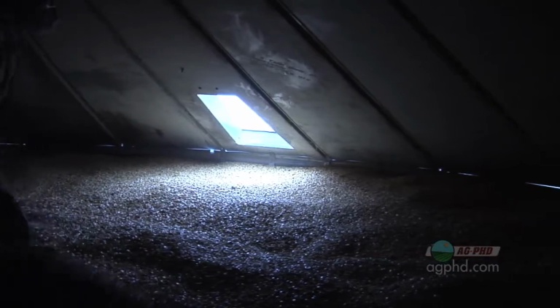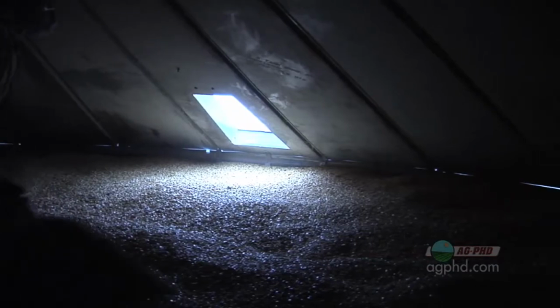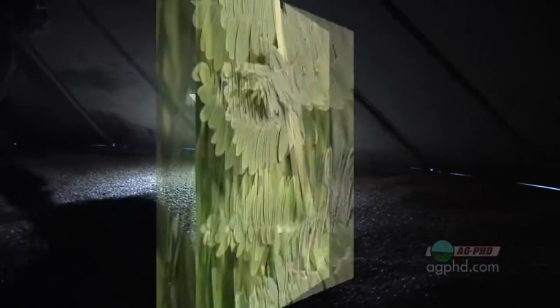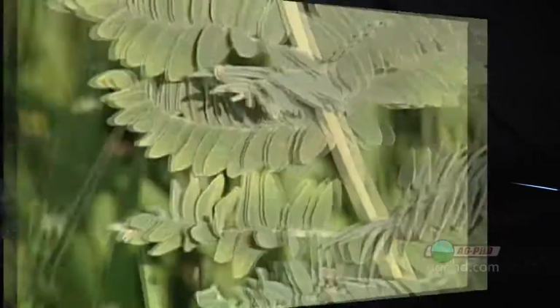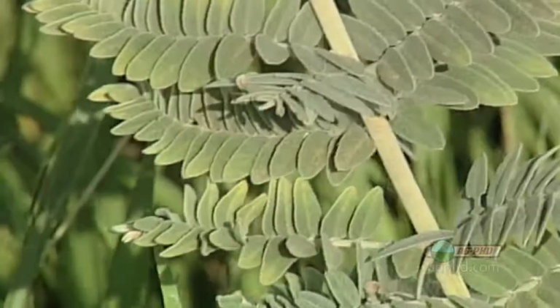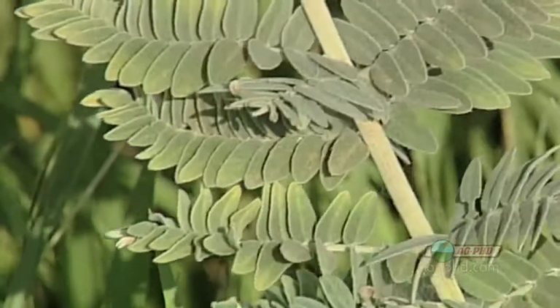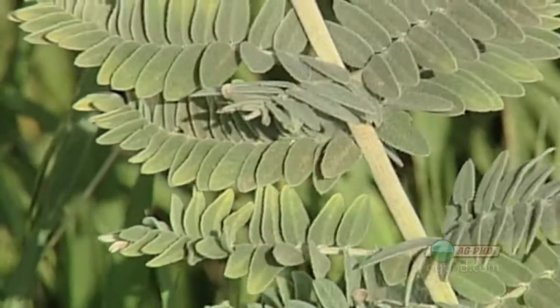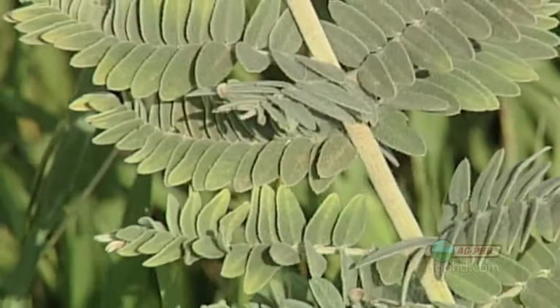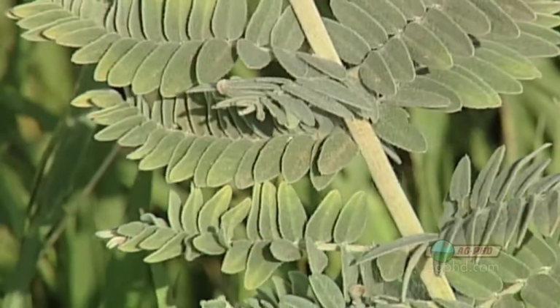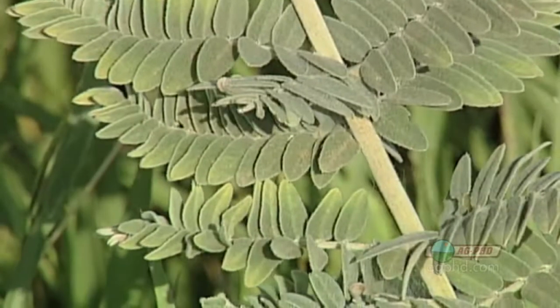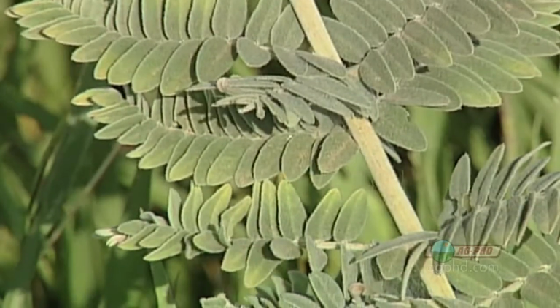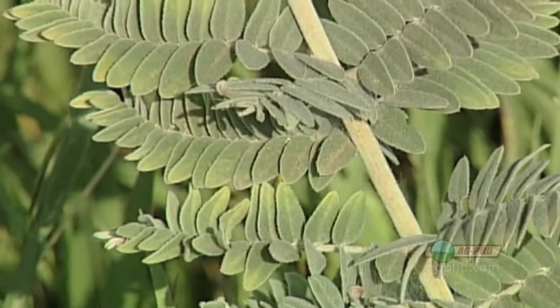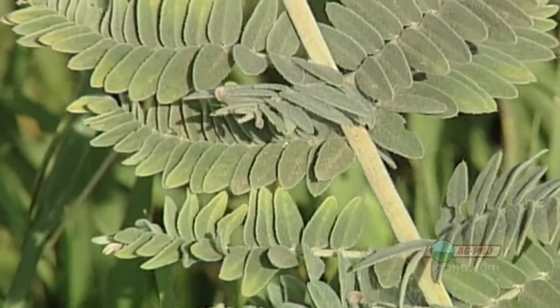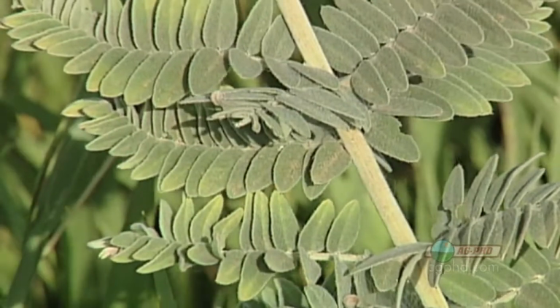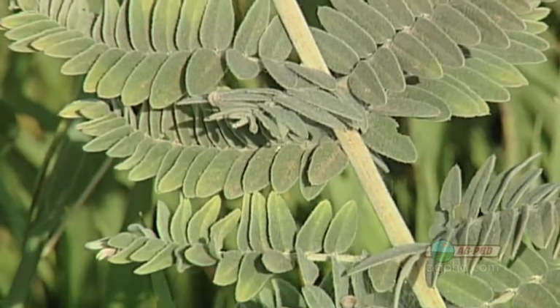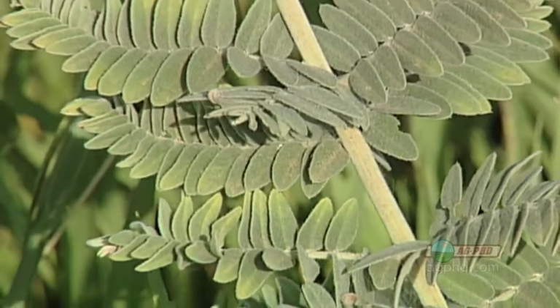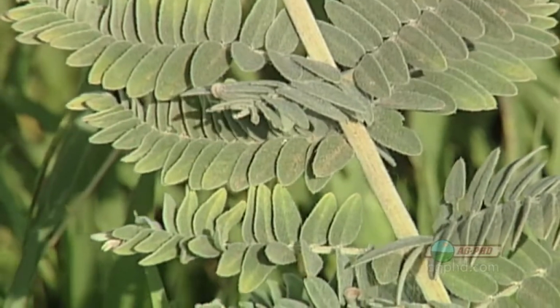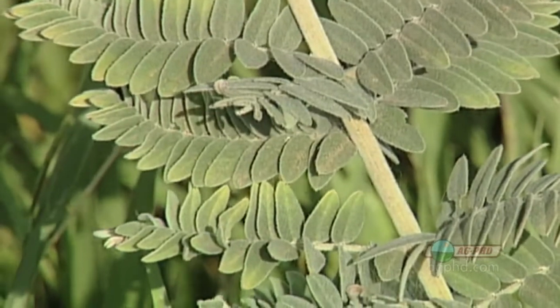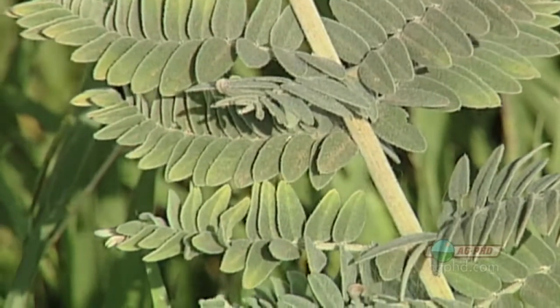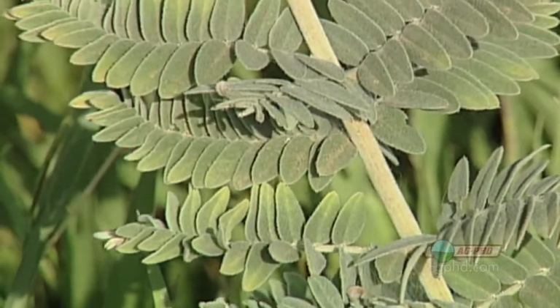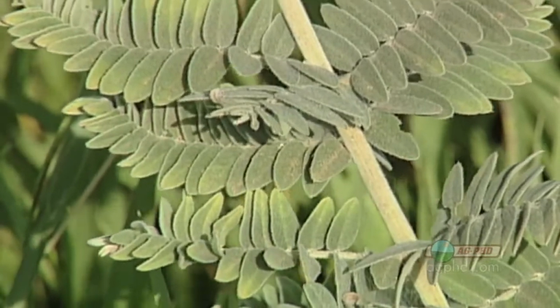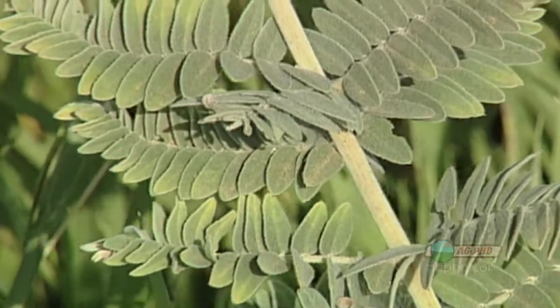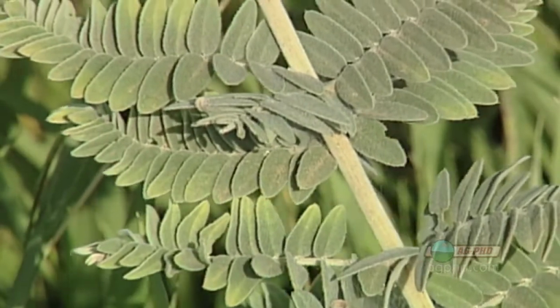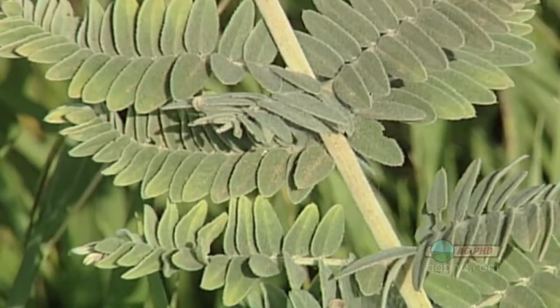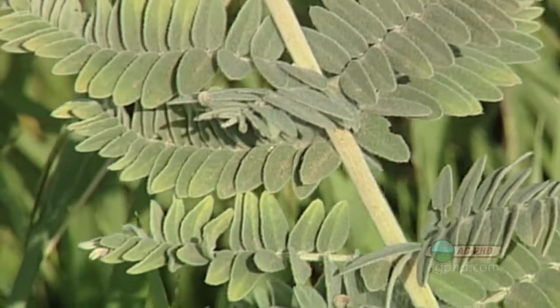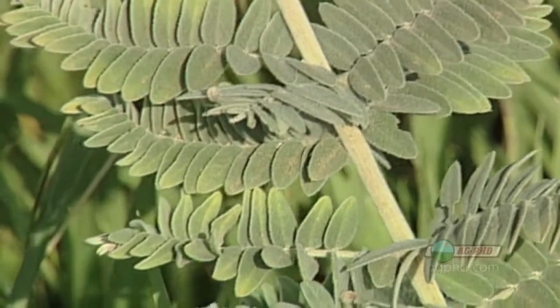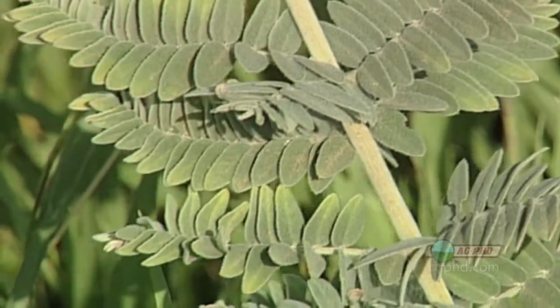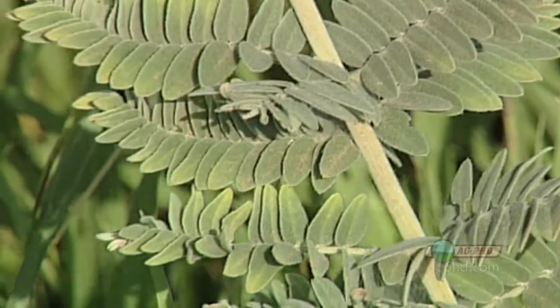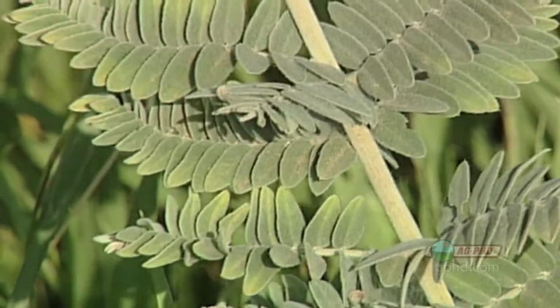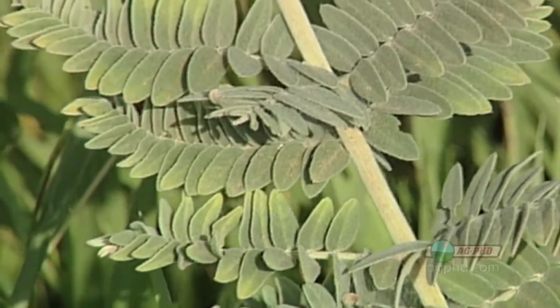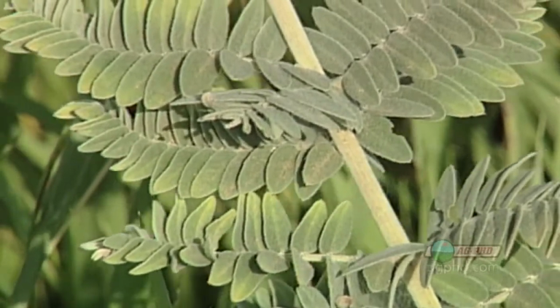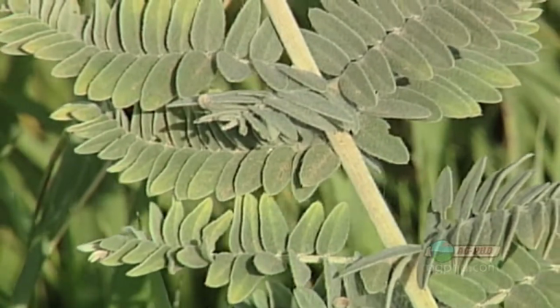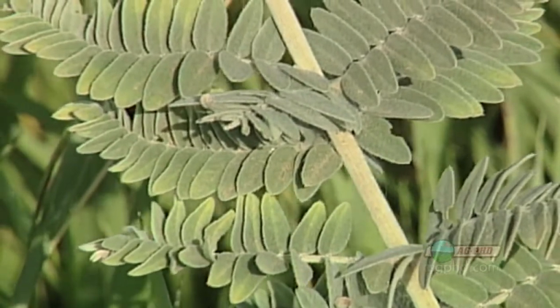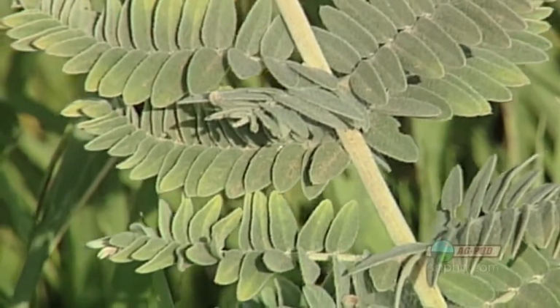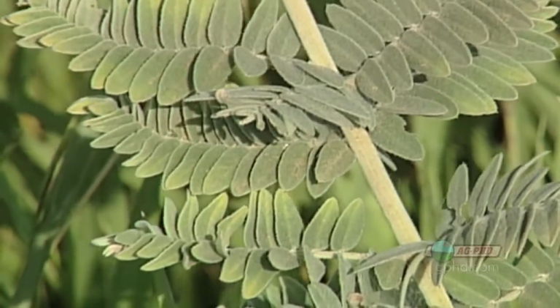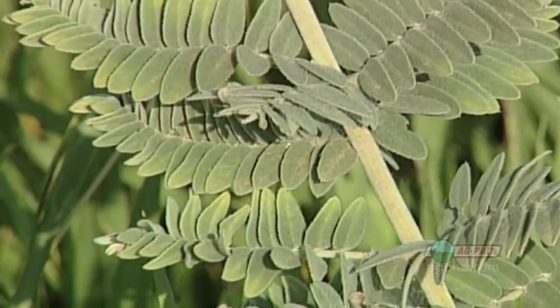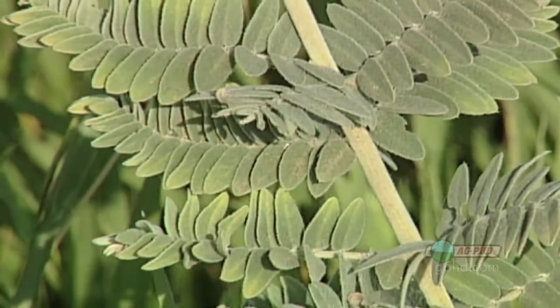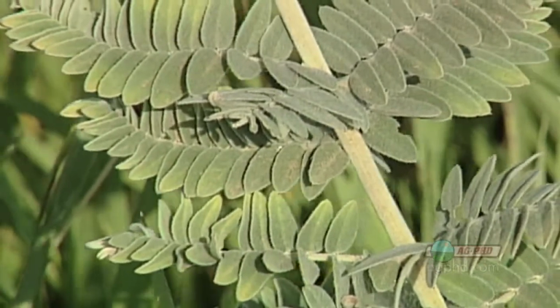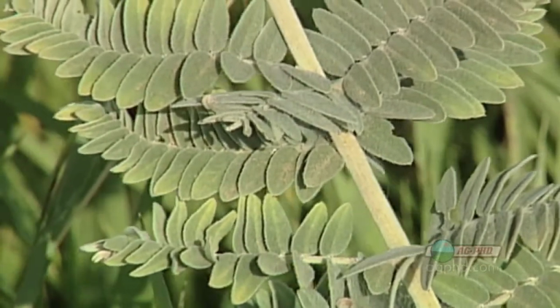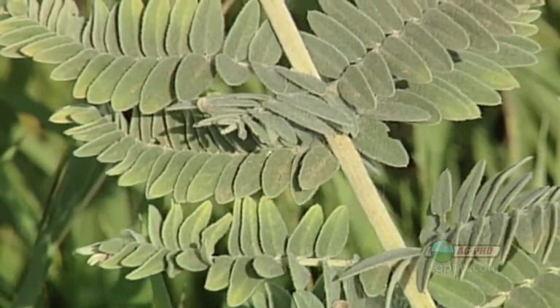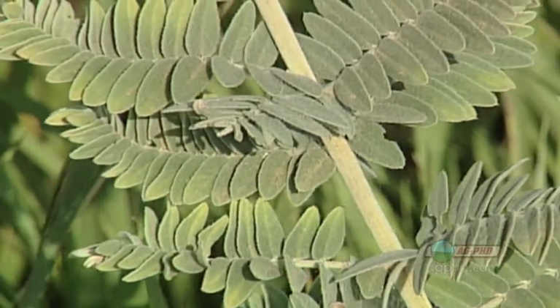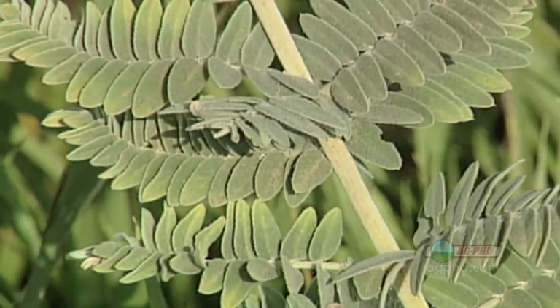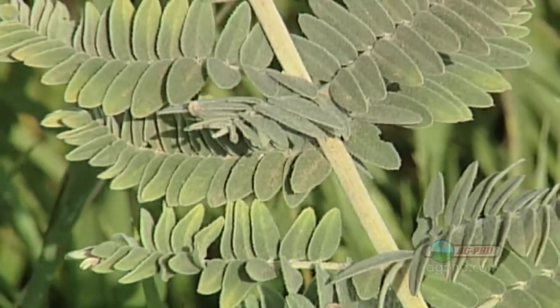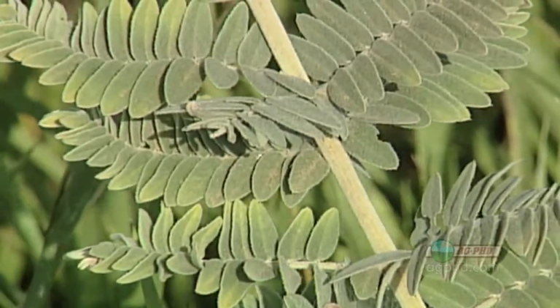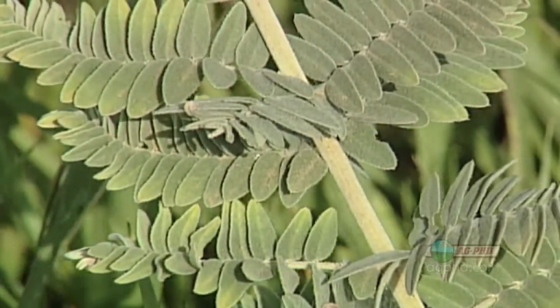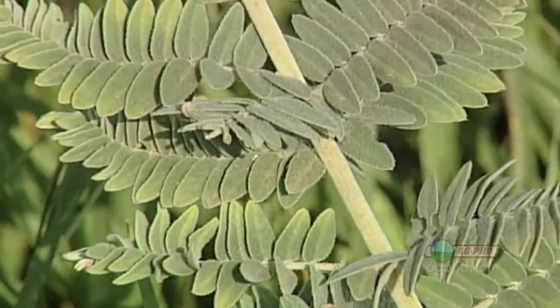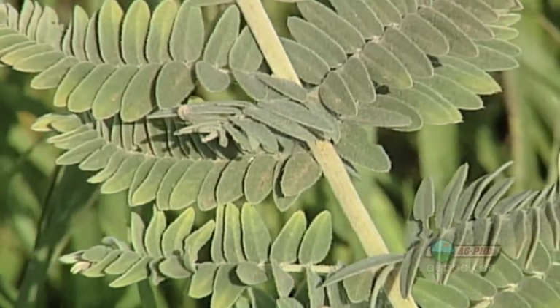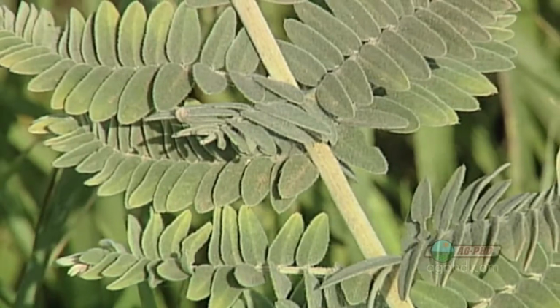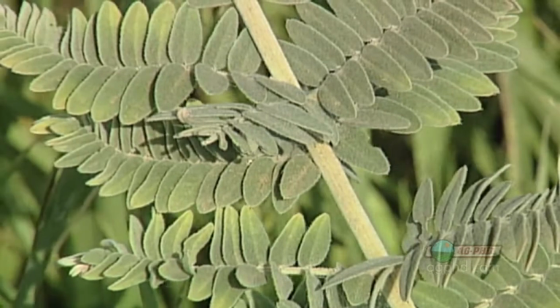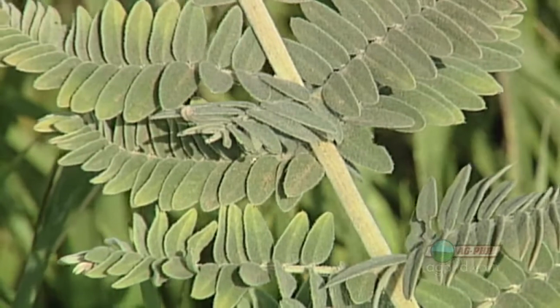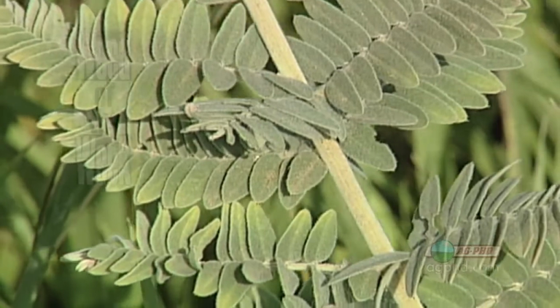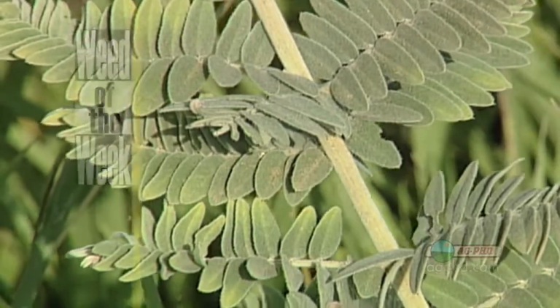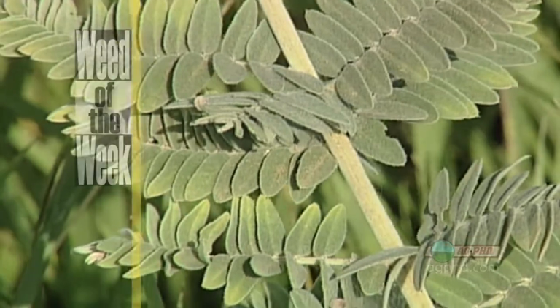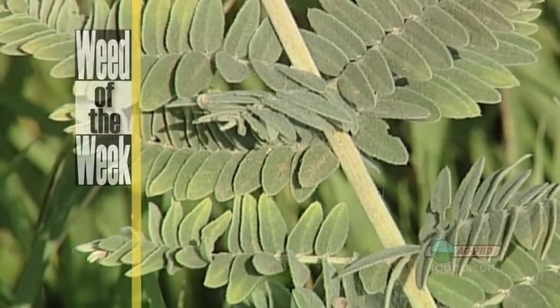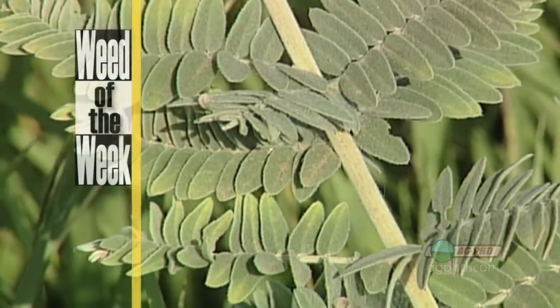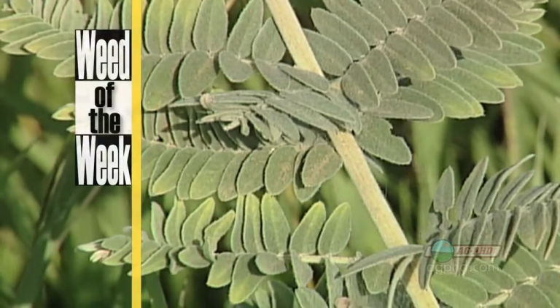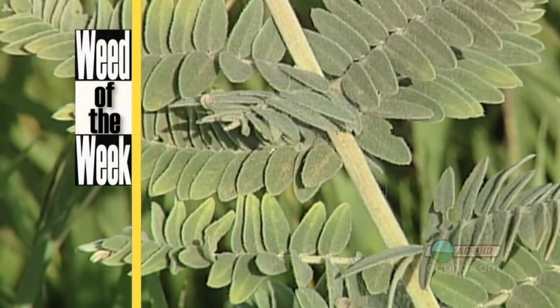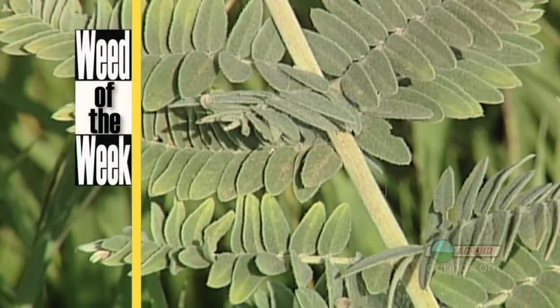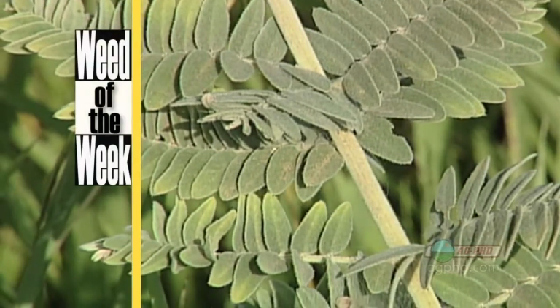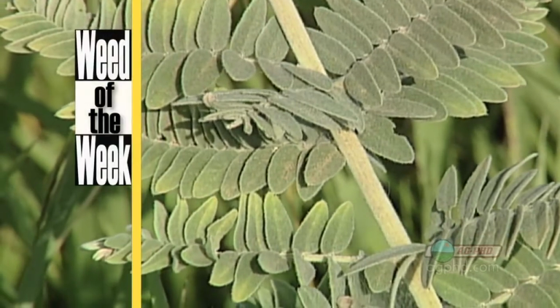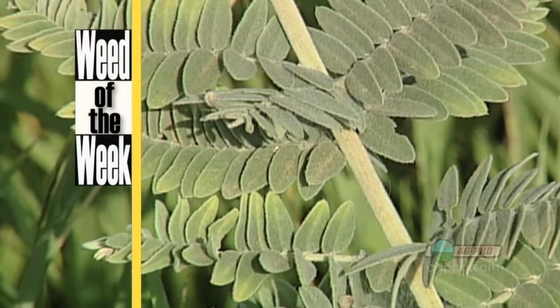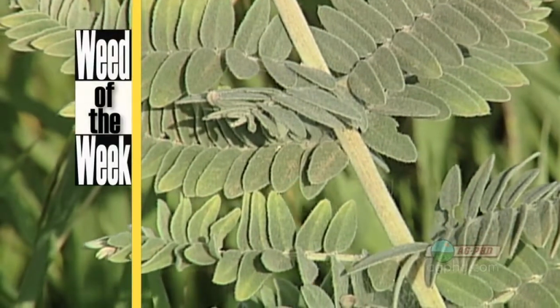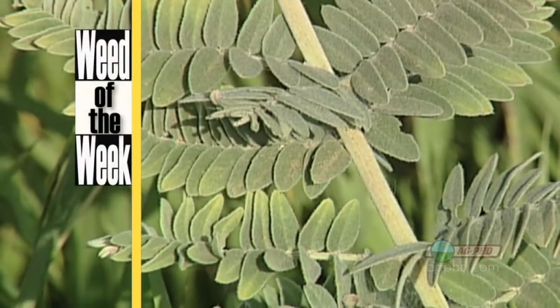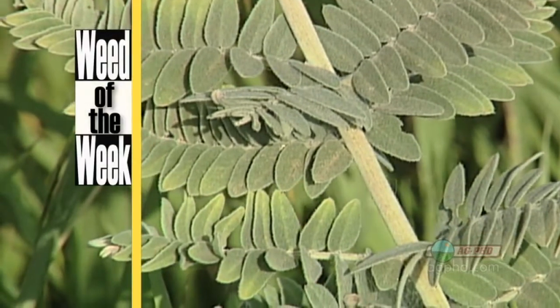One thing that can be a big problem farmers need to be on the lookout for as well is weeds in their fields — weeds like our Weed of the Week.